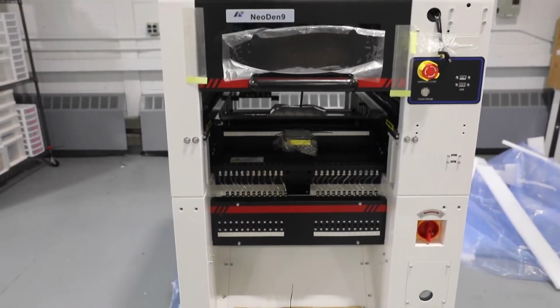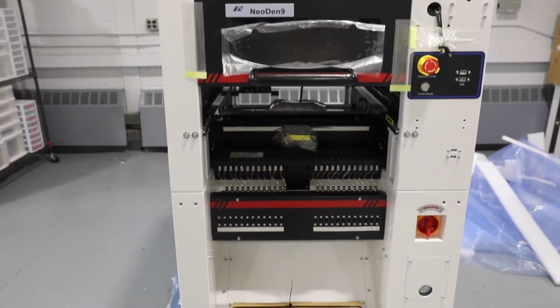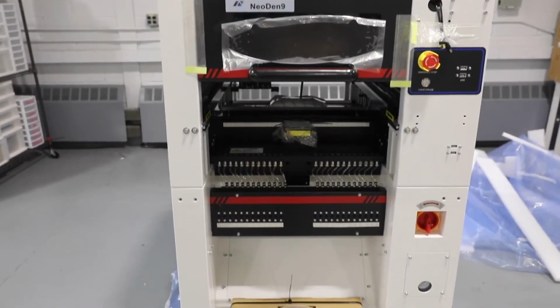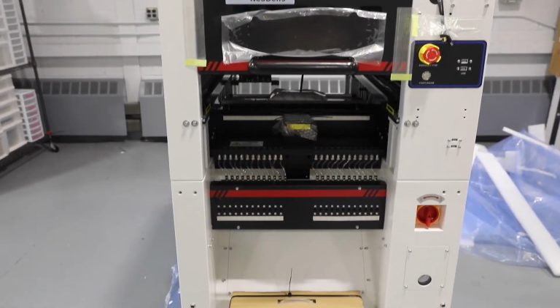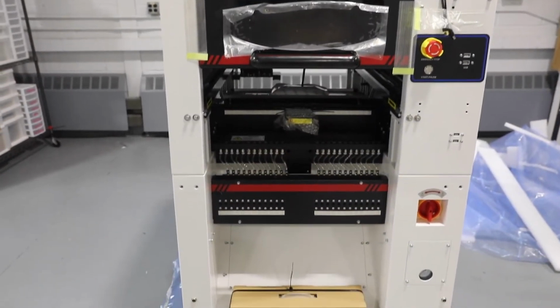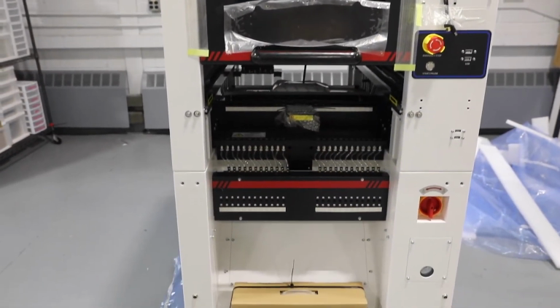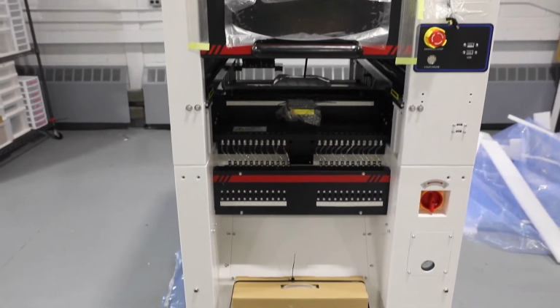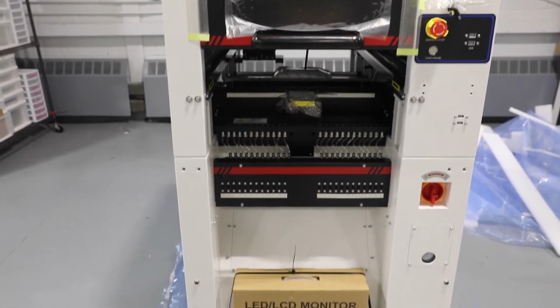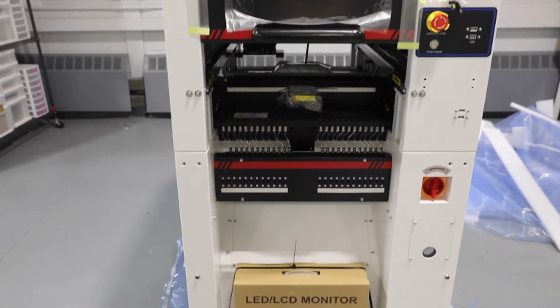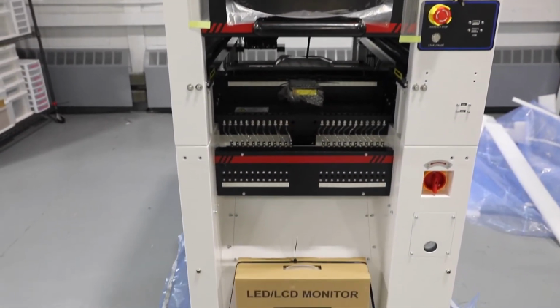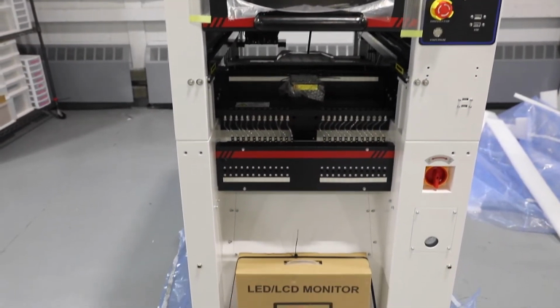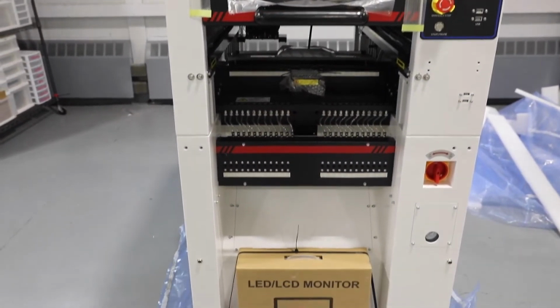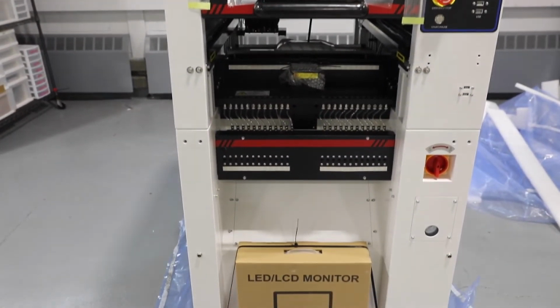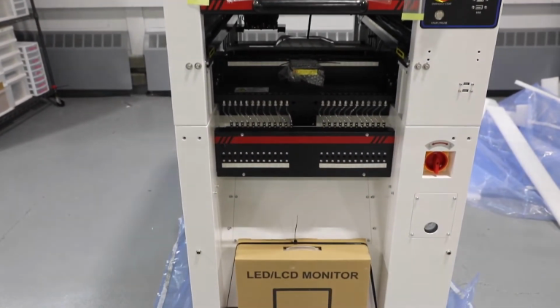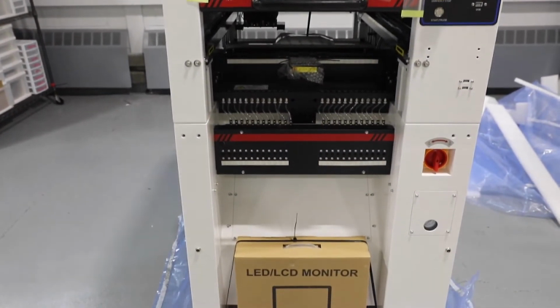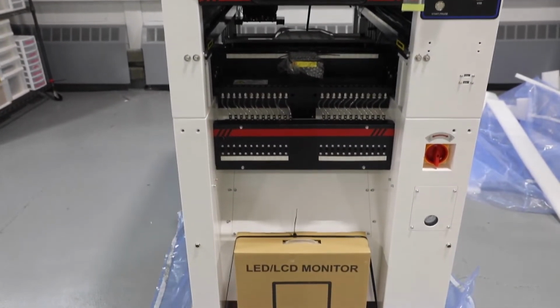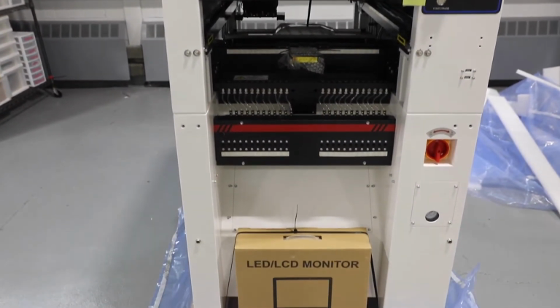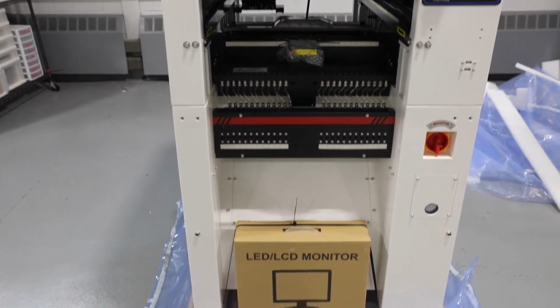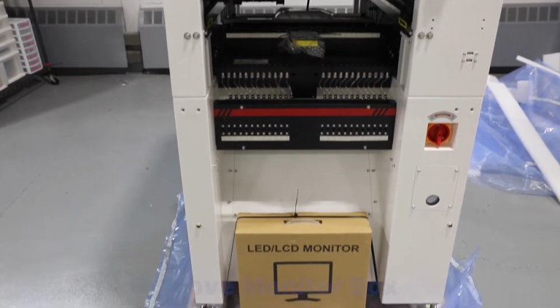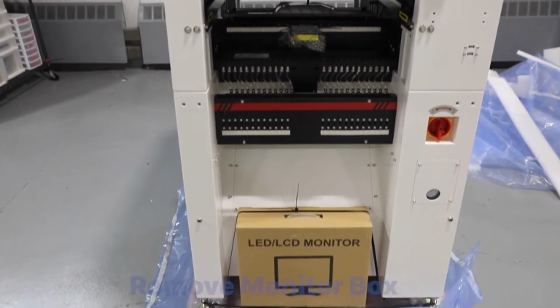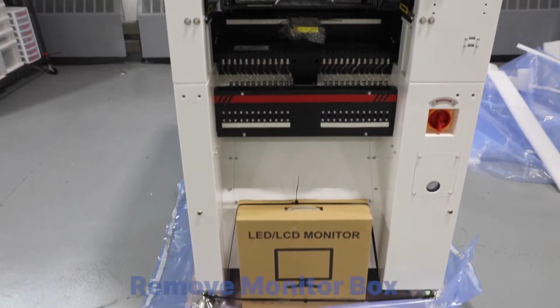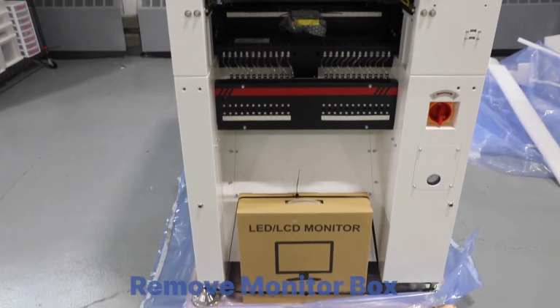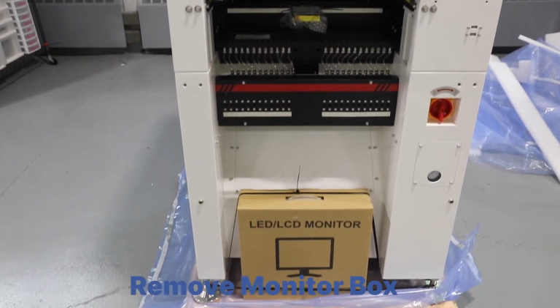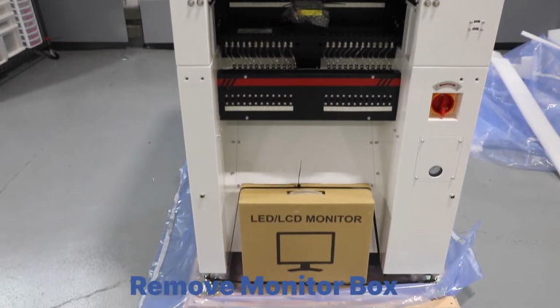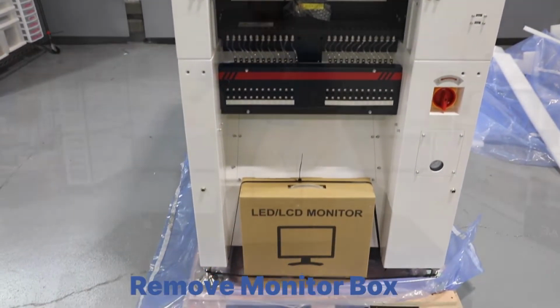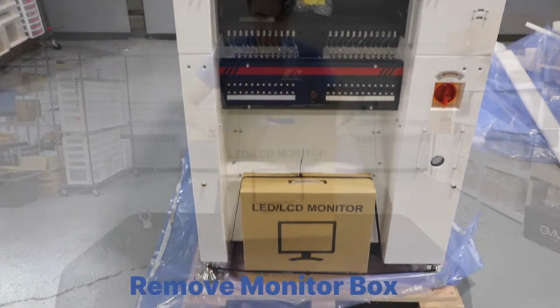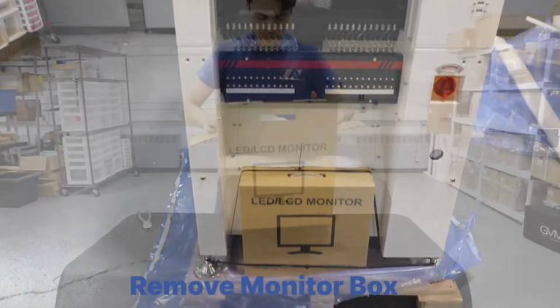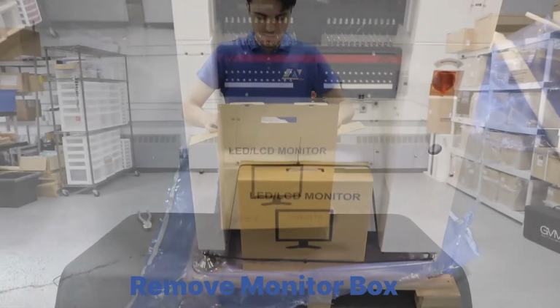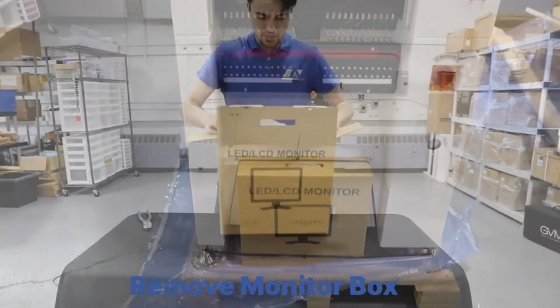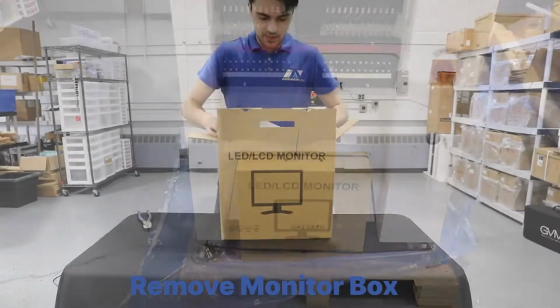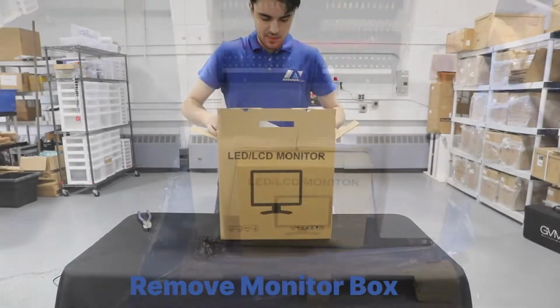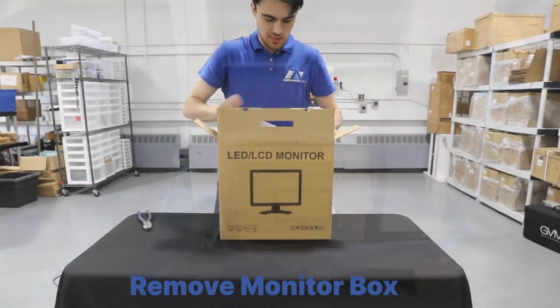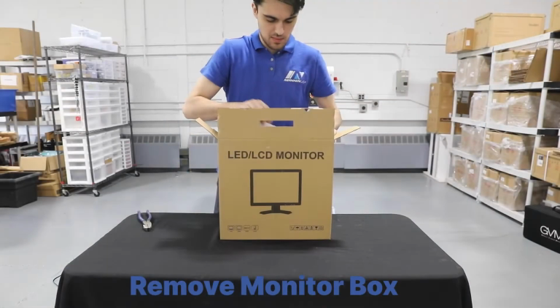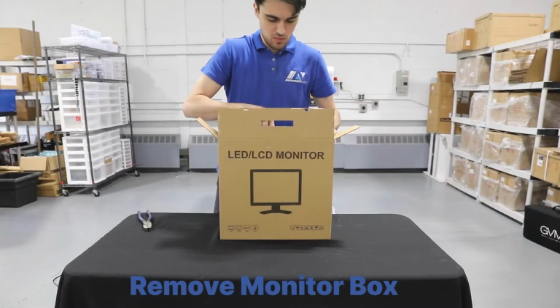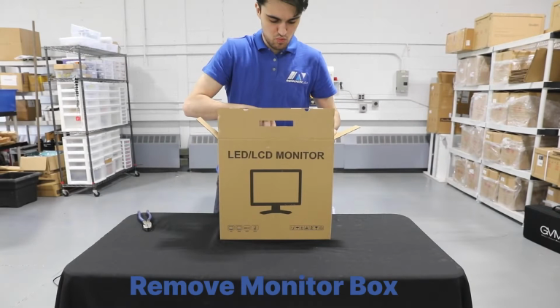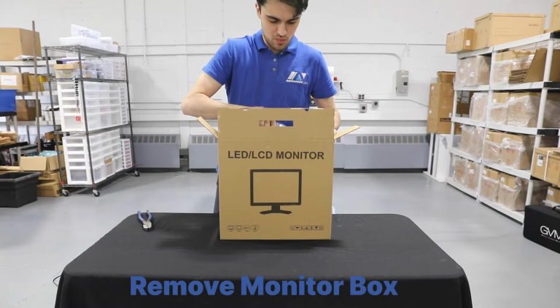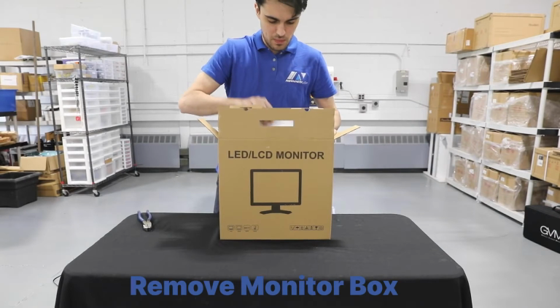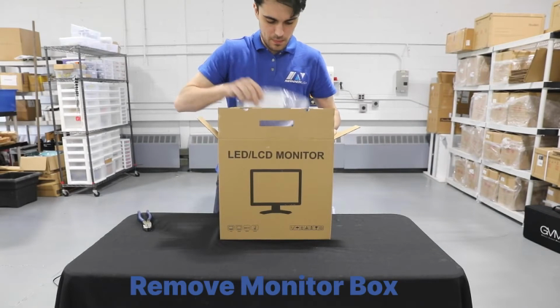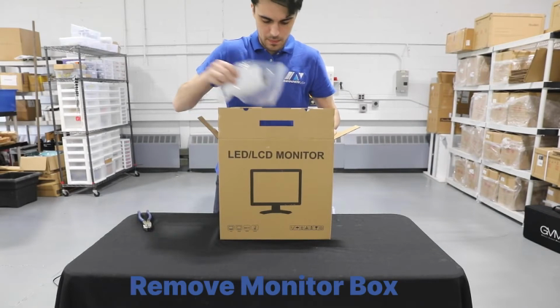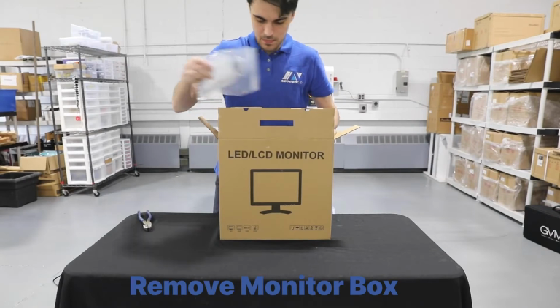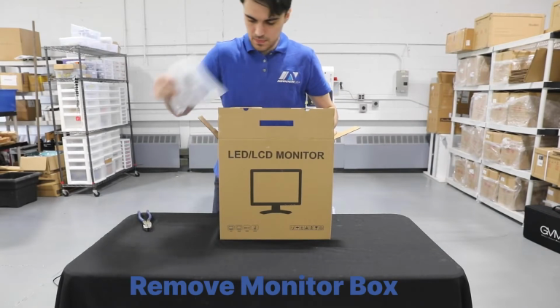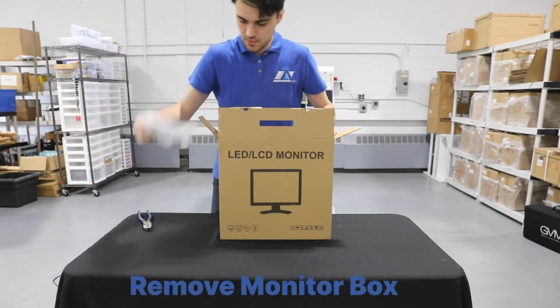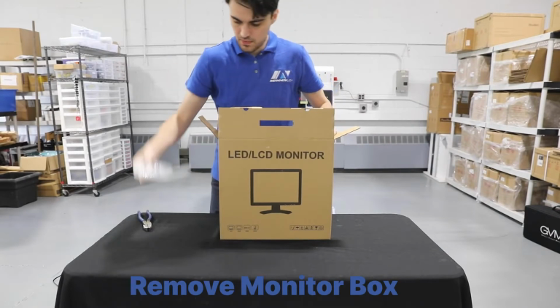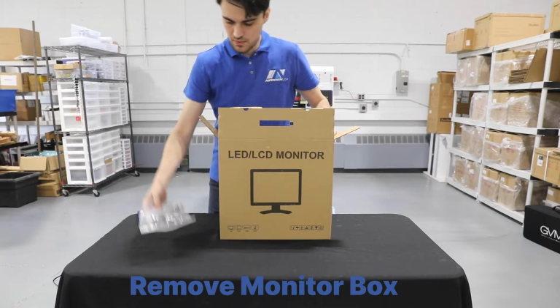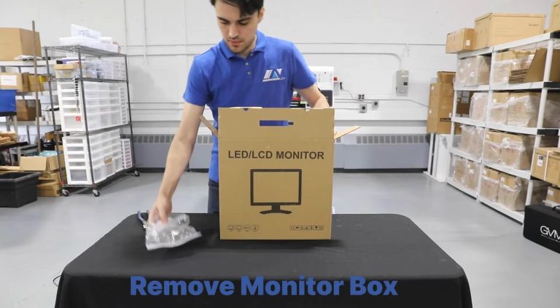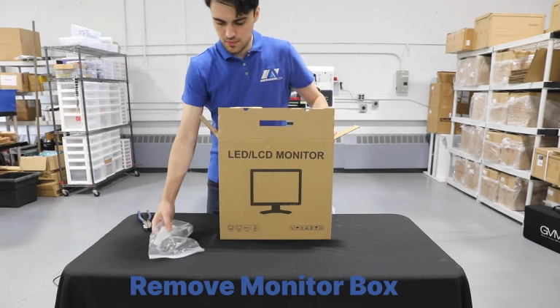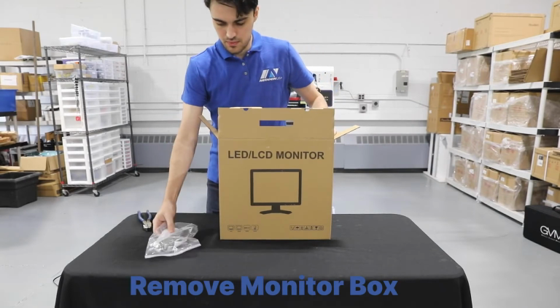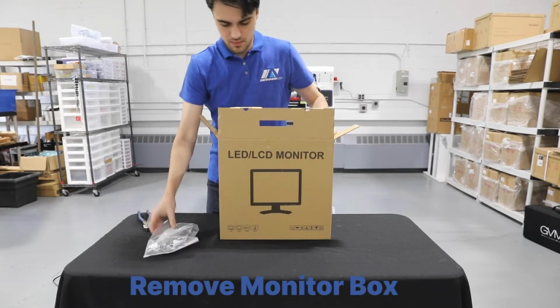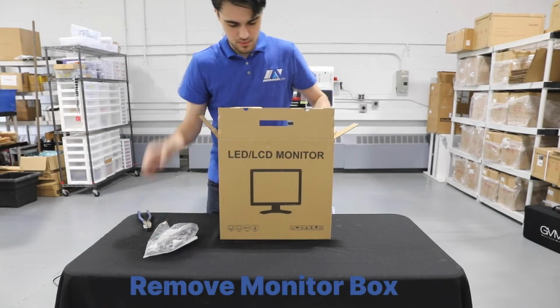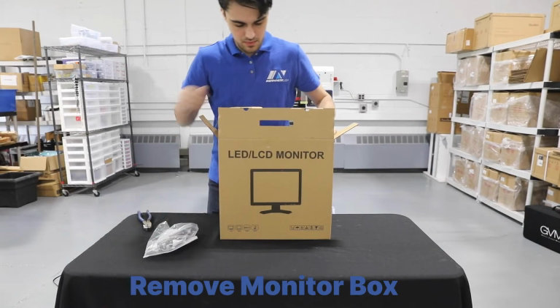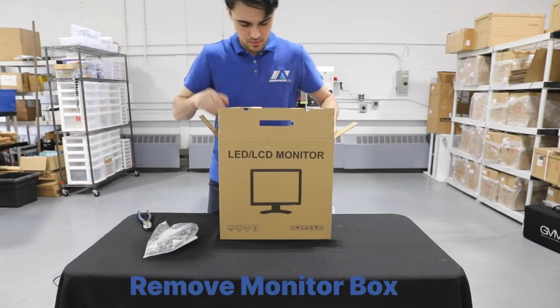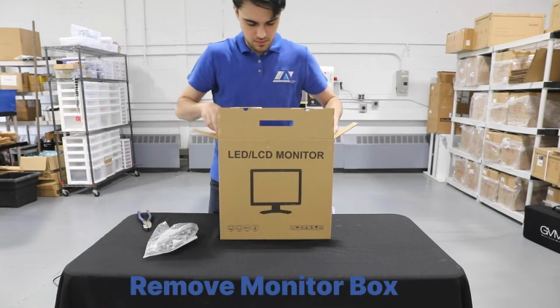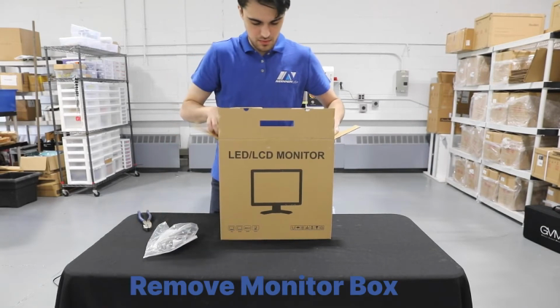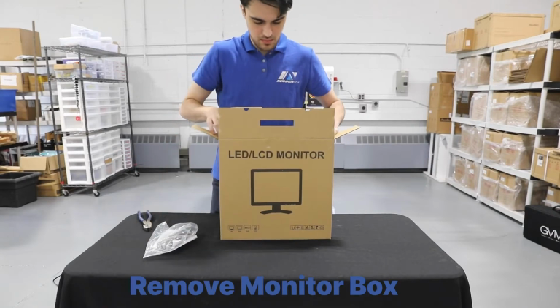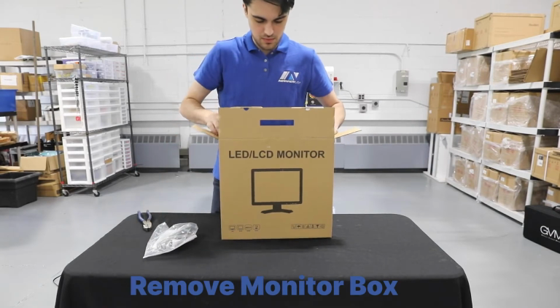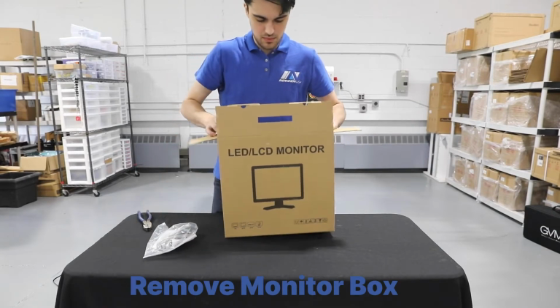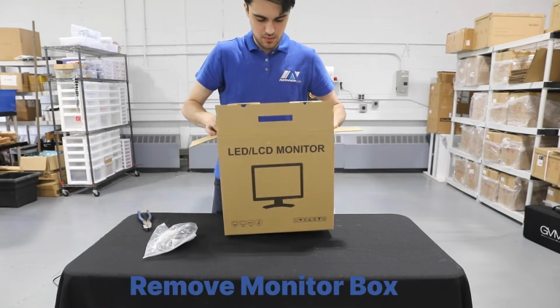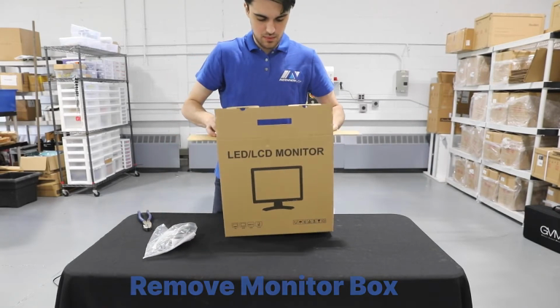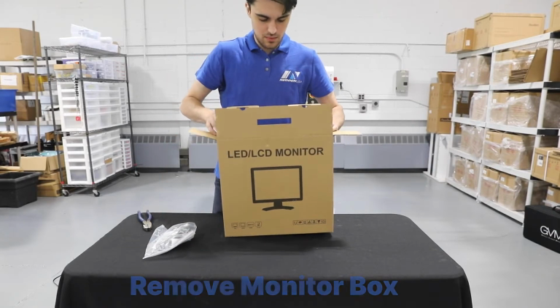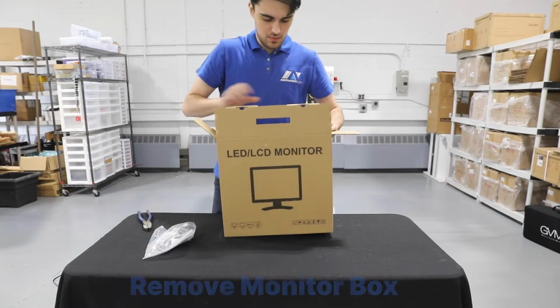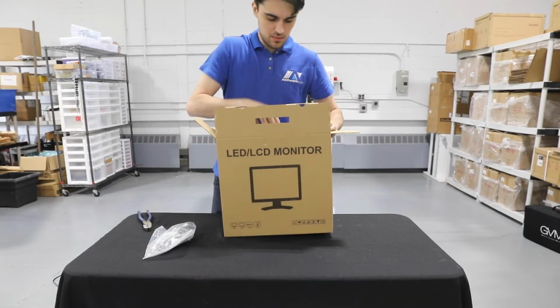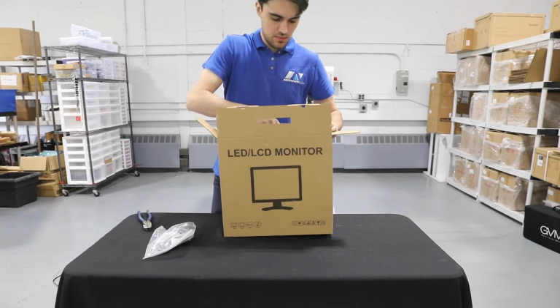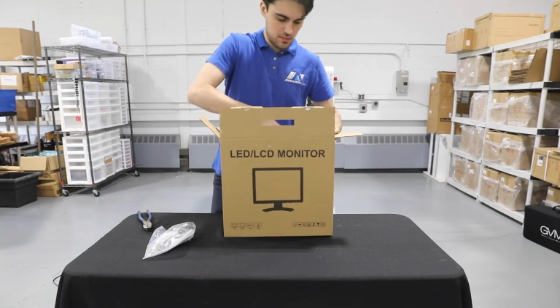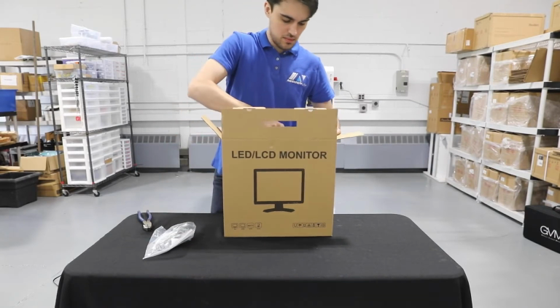The monitor box is secured to the front of the machine. In this box, you'll find your monitor, keyboard, mouse, and spare cables.